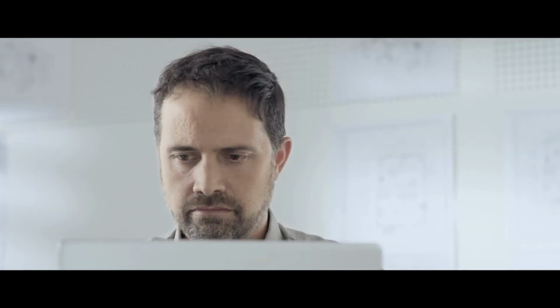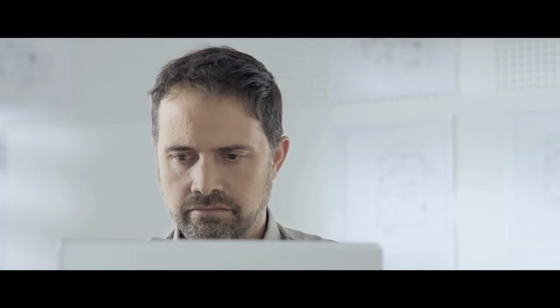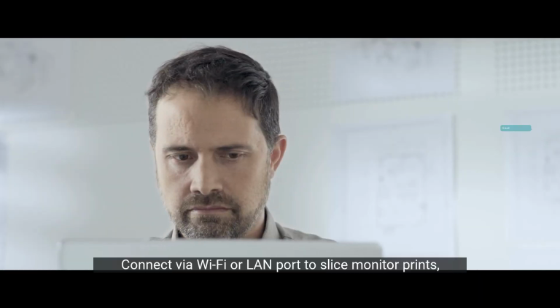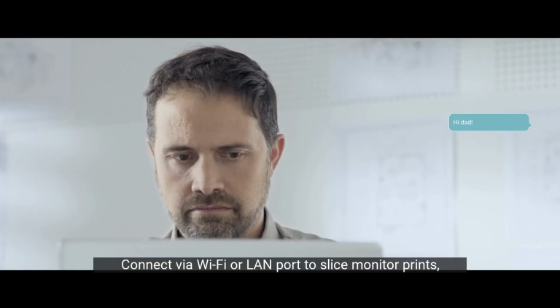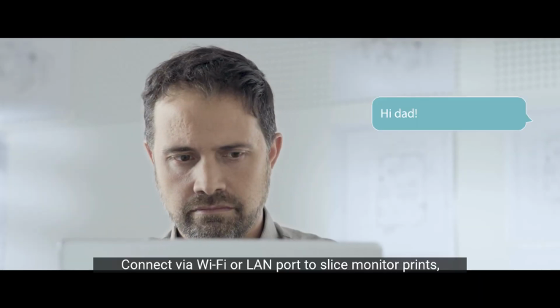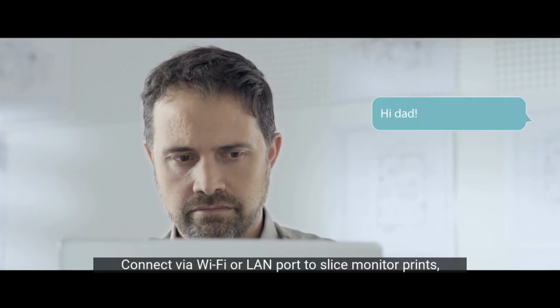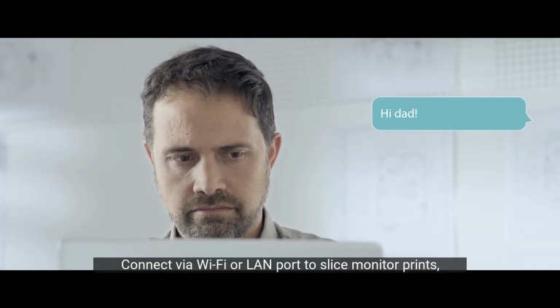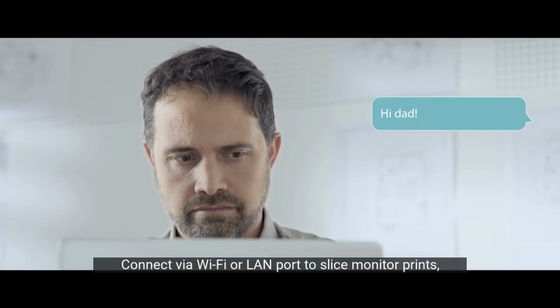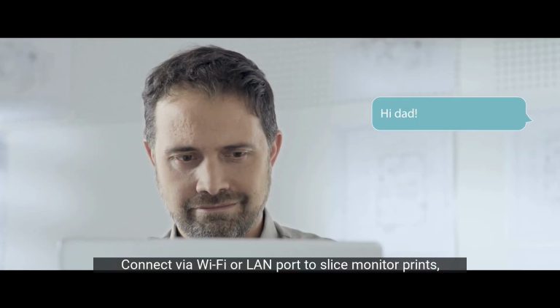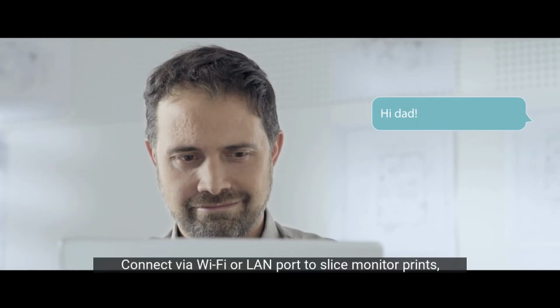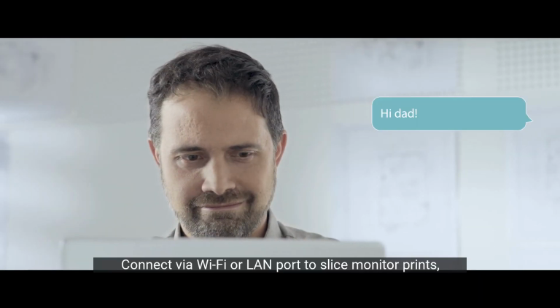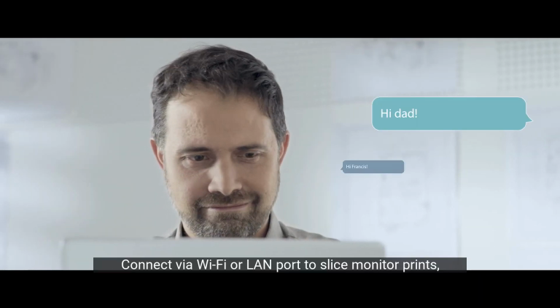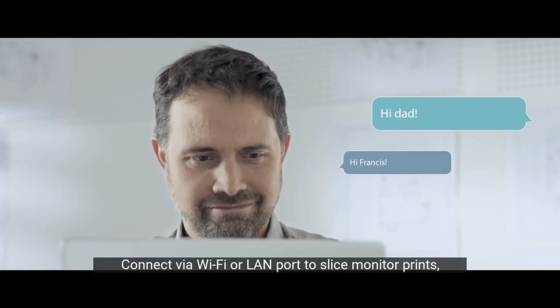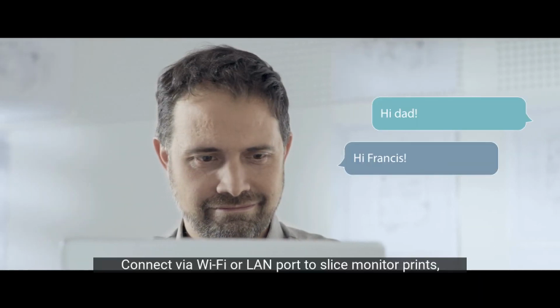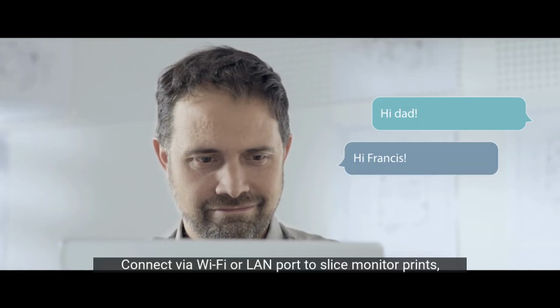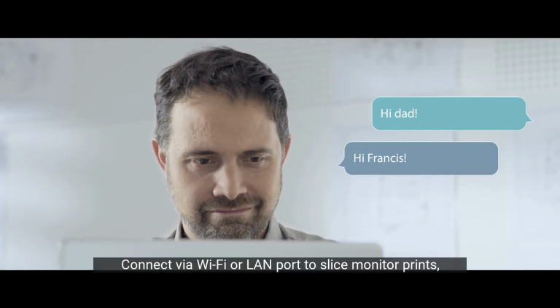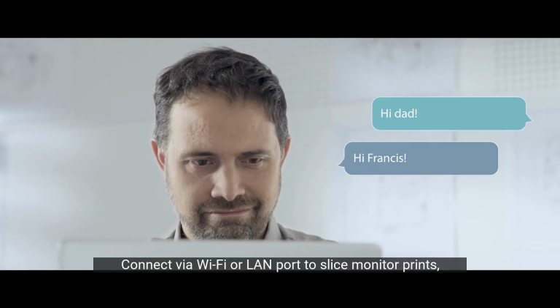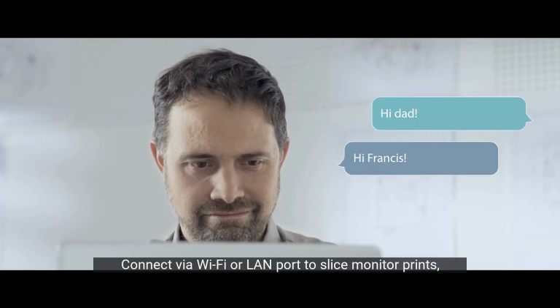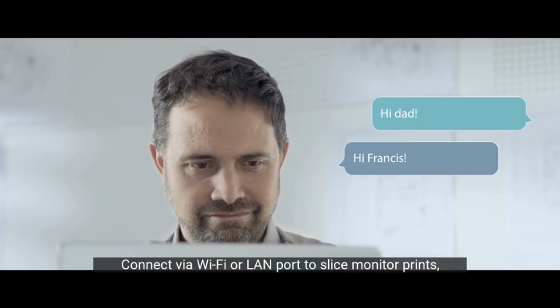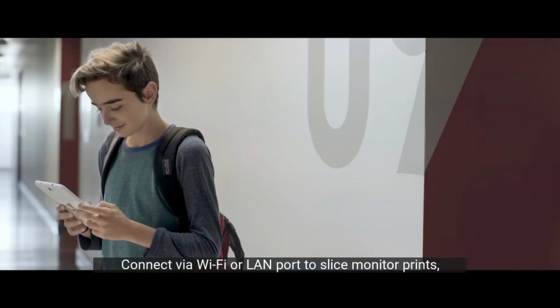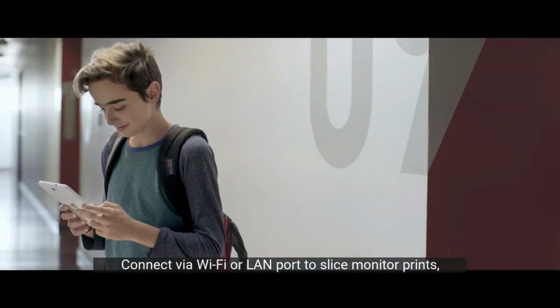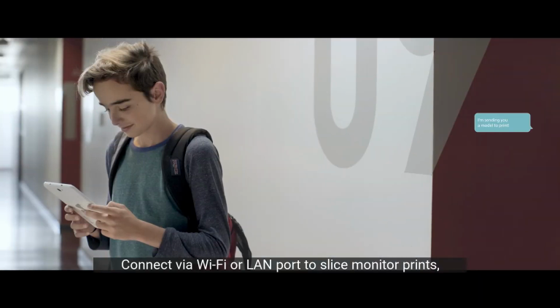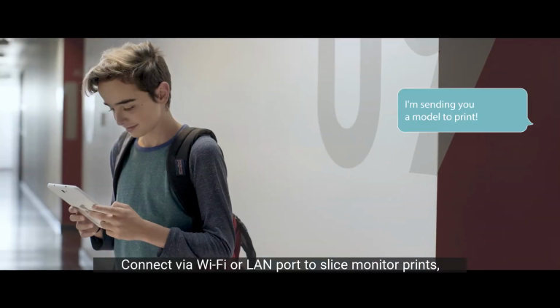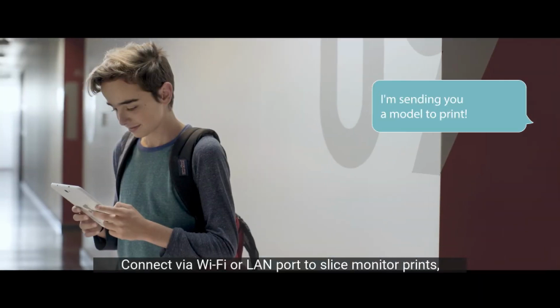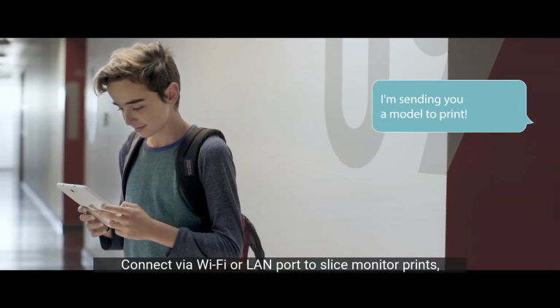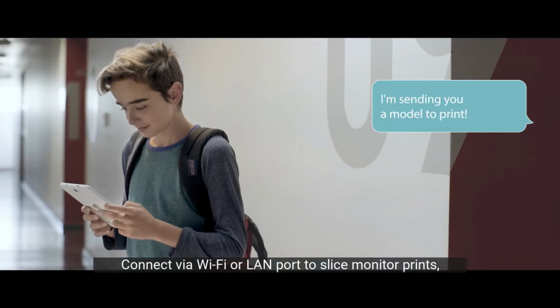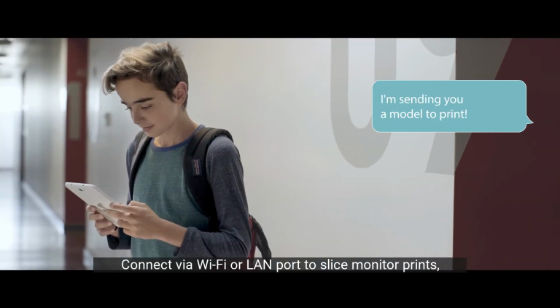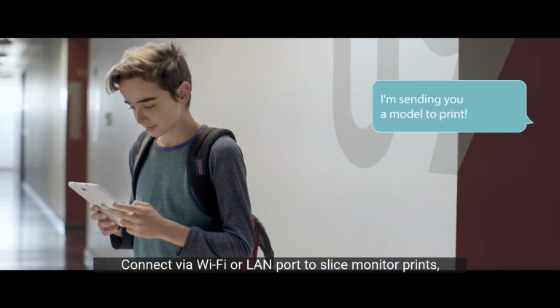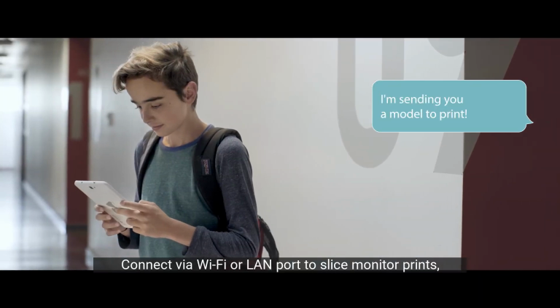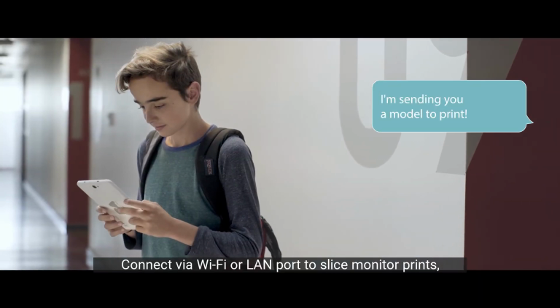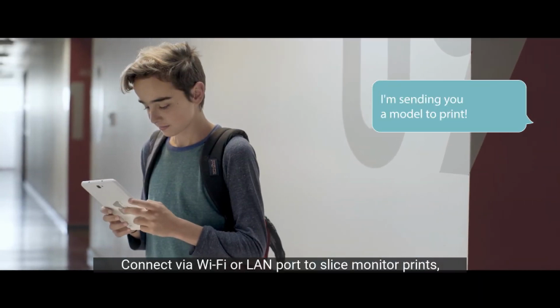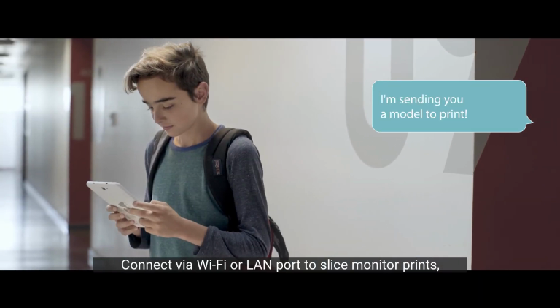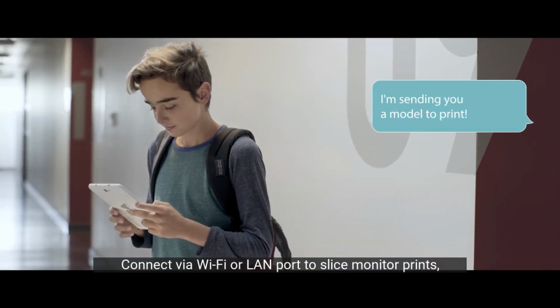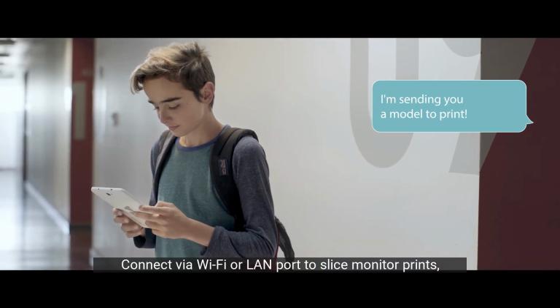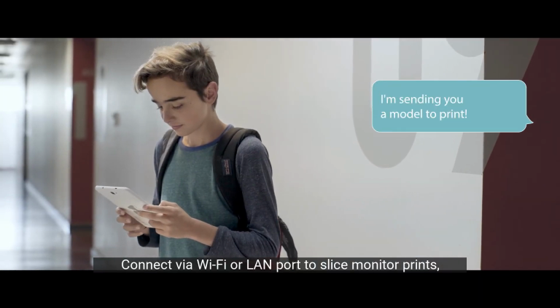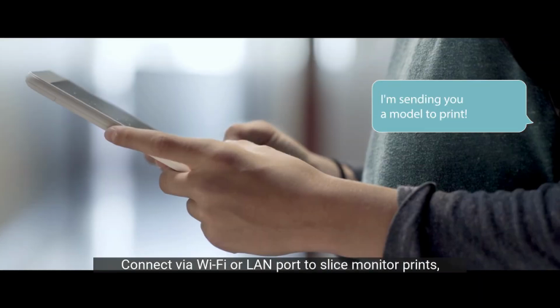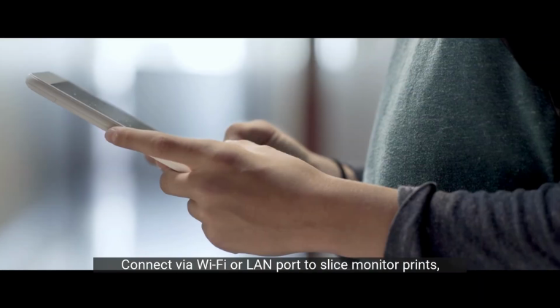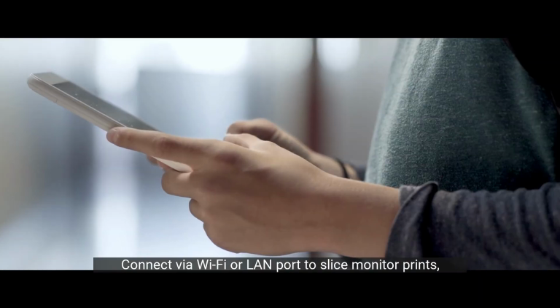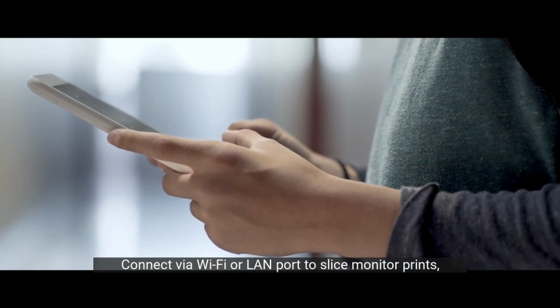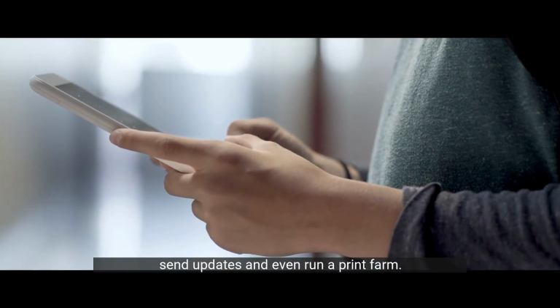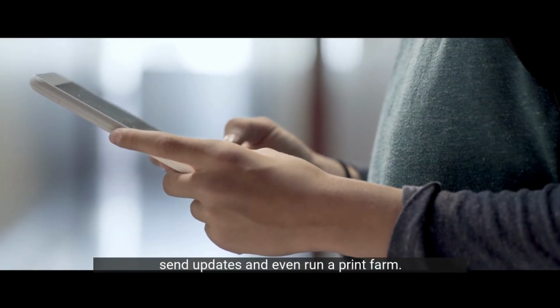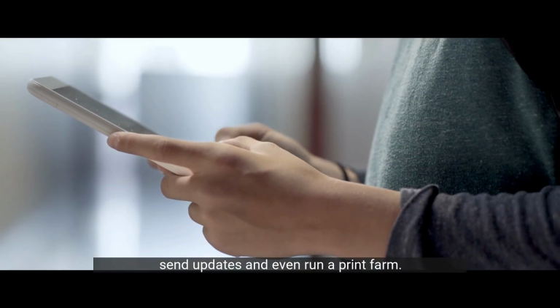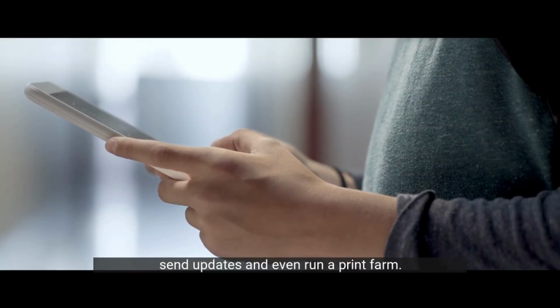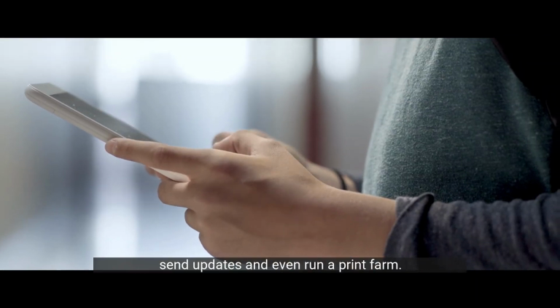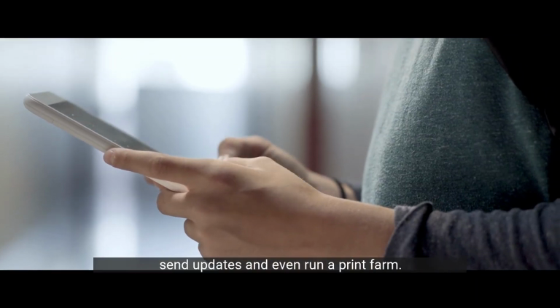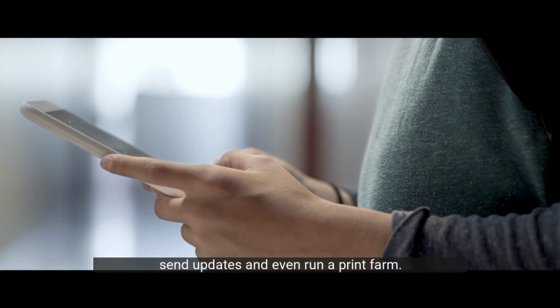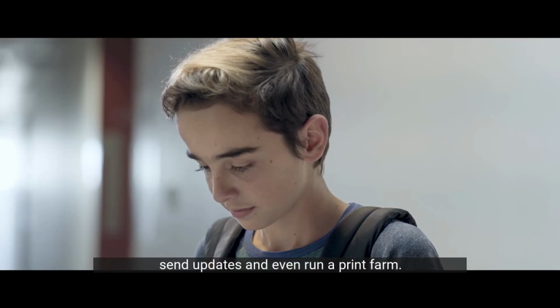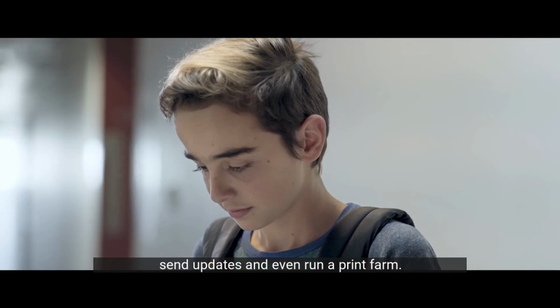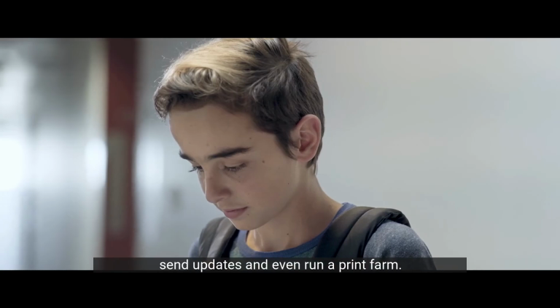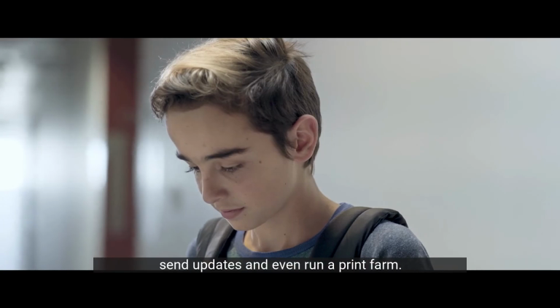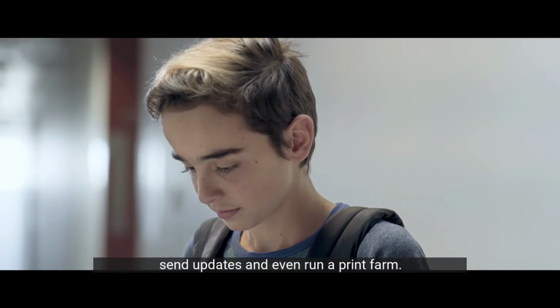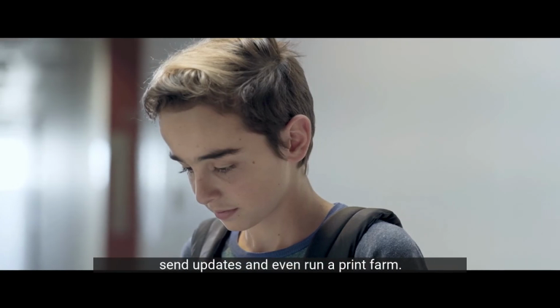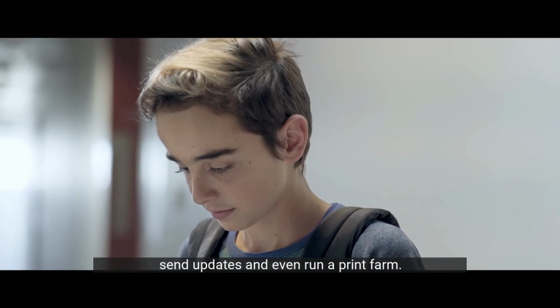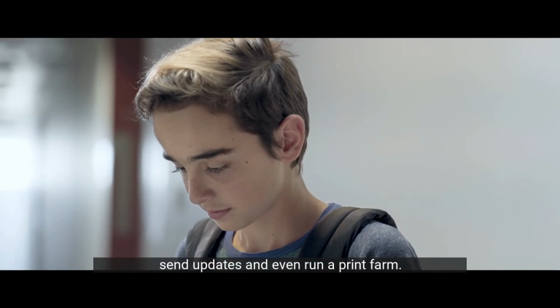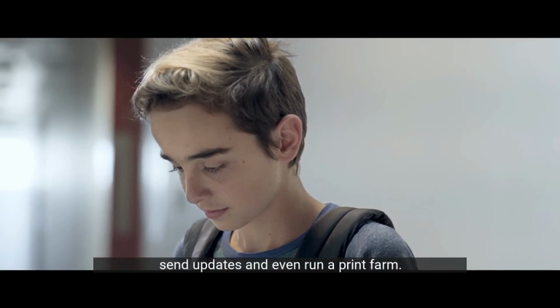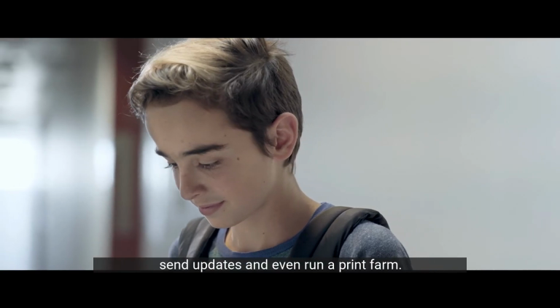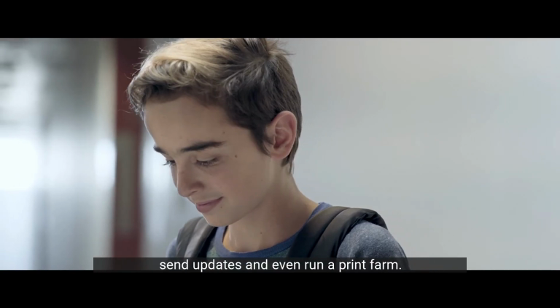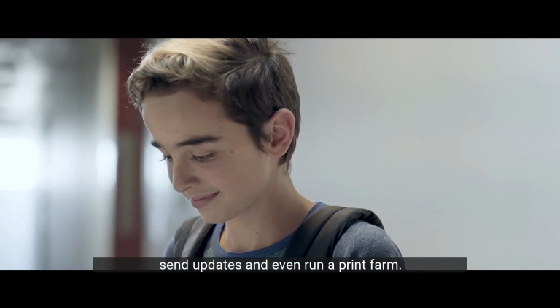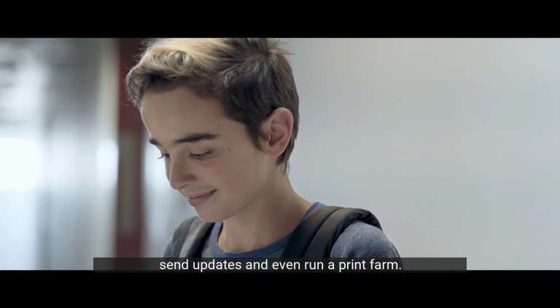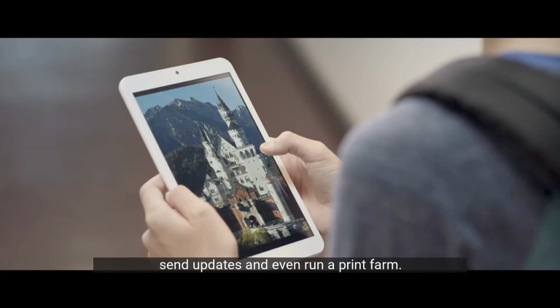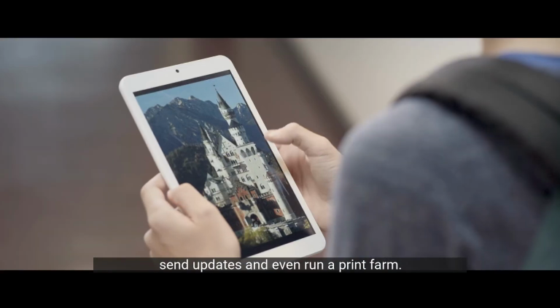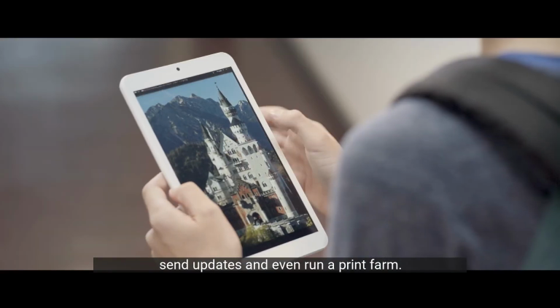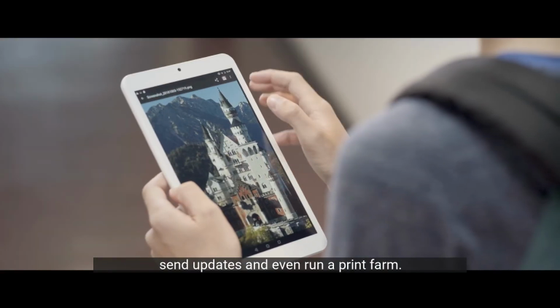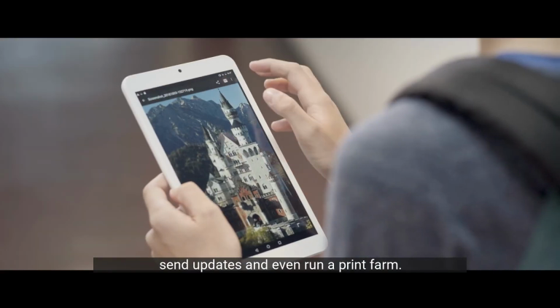Connect via Wi-Fi or LAN port to slice, monitor prints, send updates, and even run a print farm.